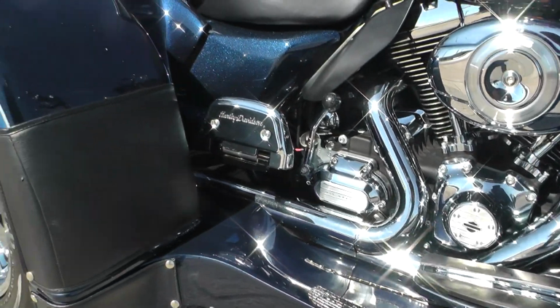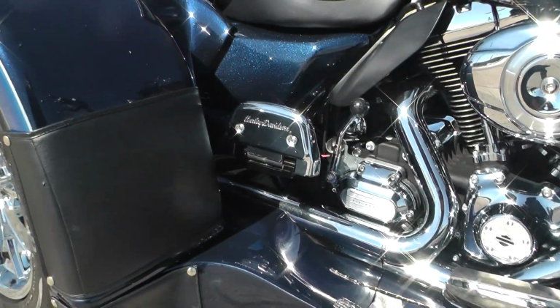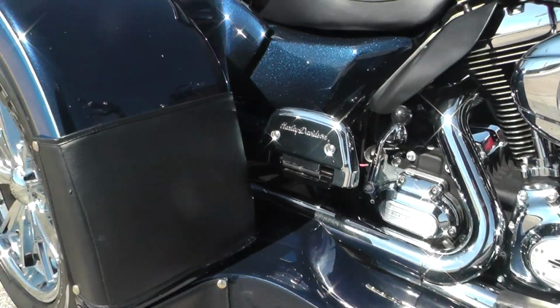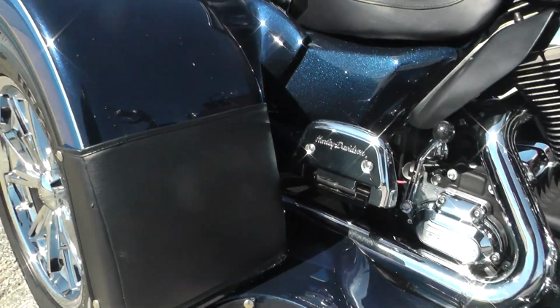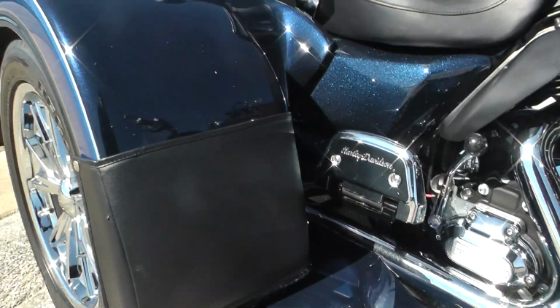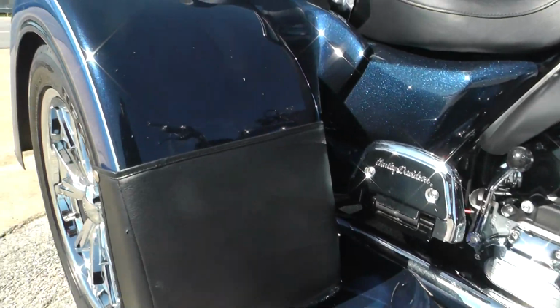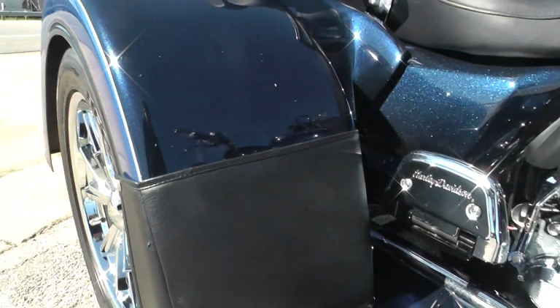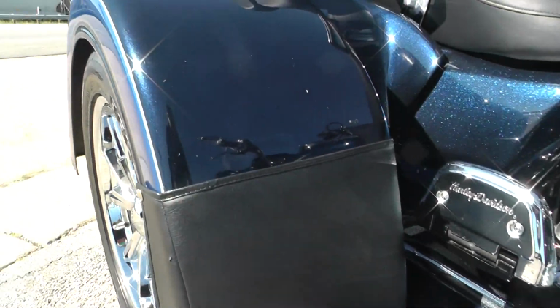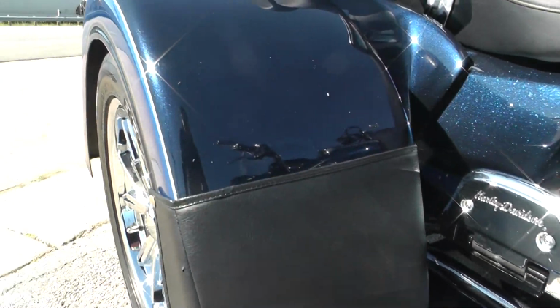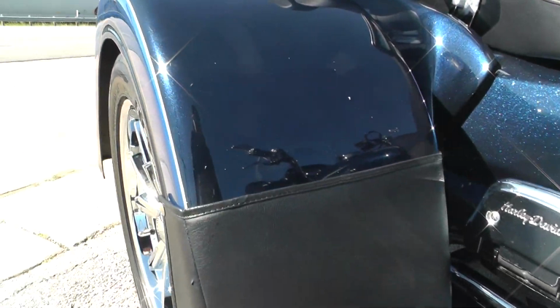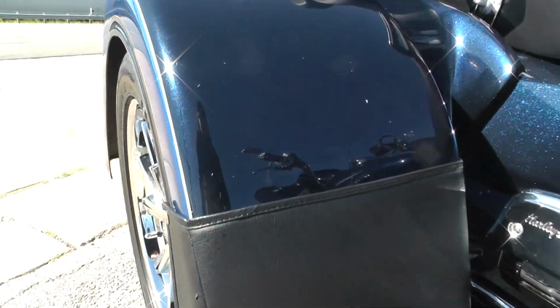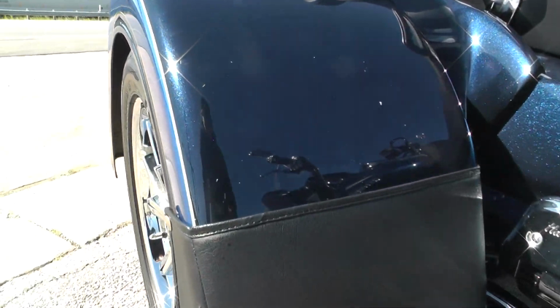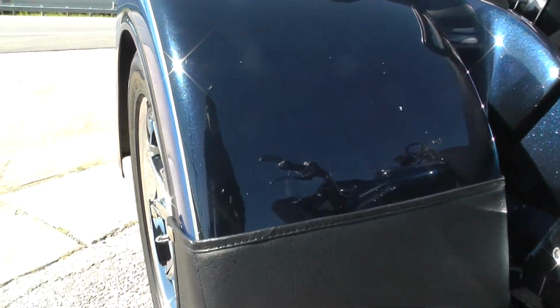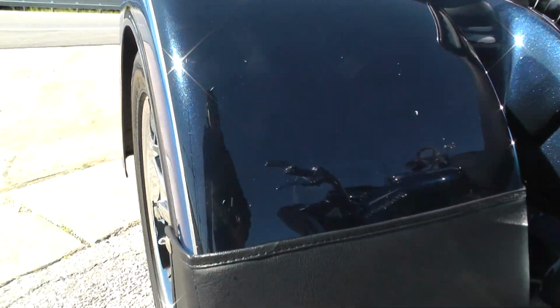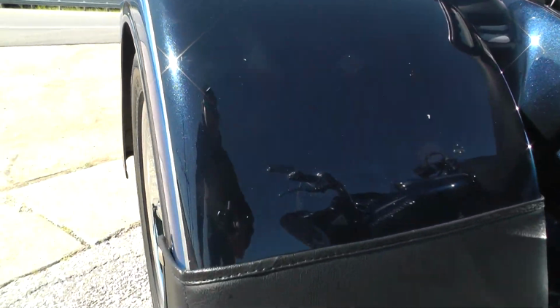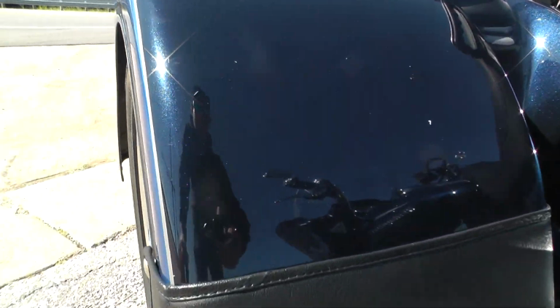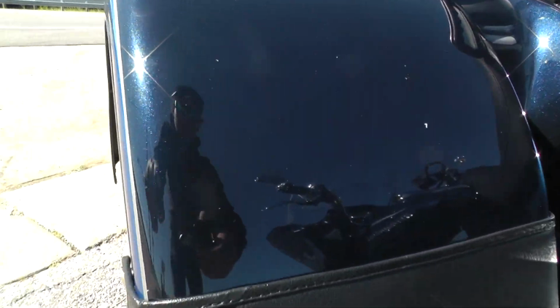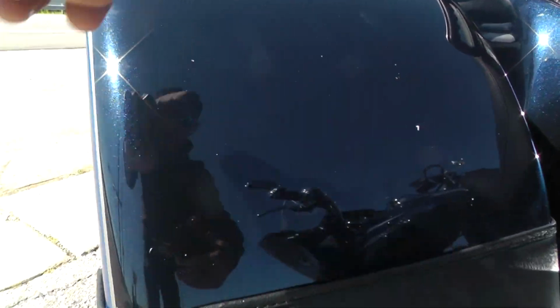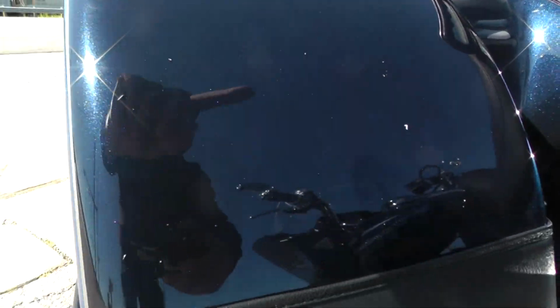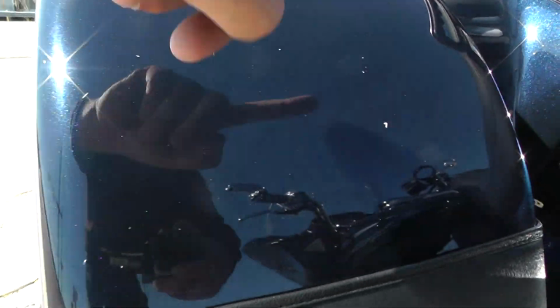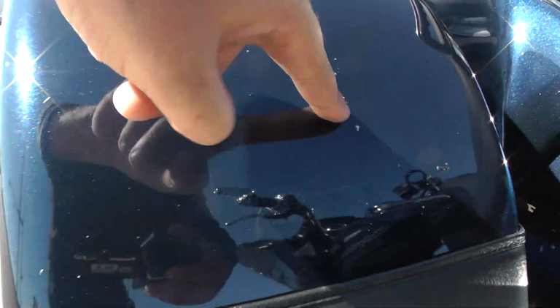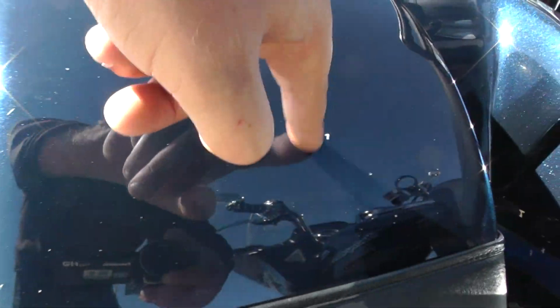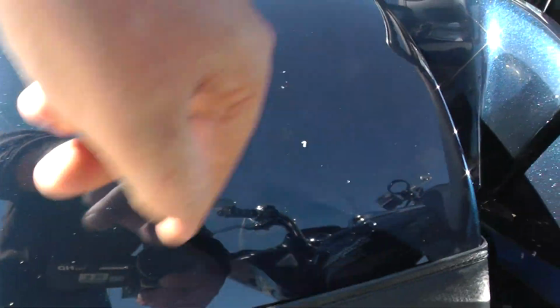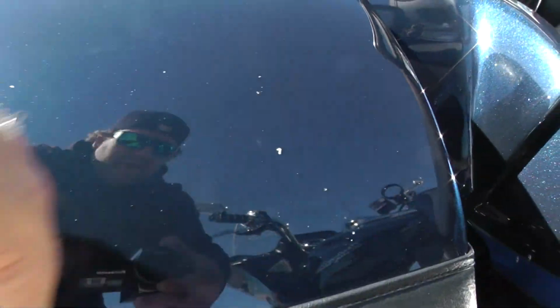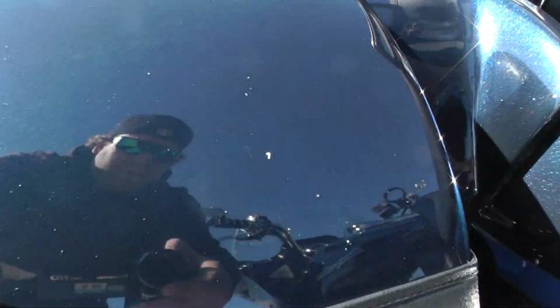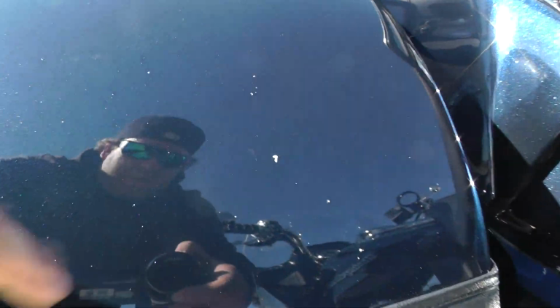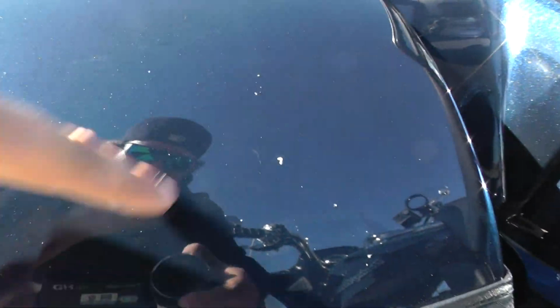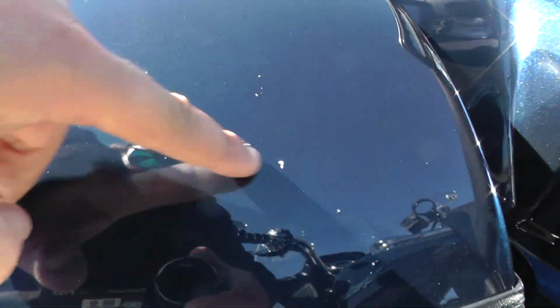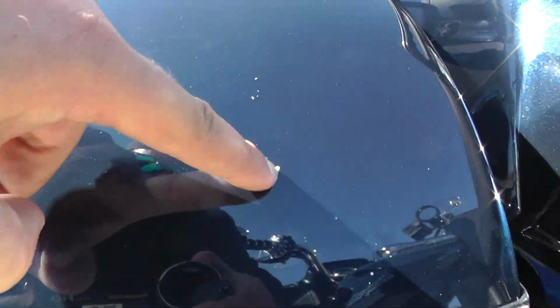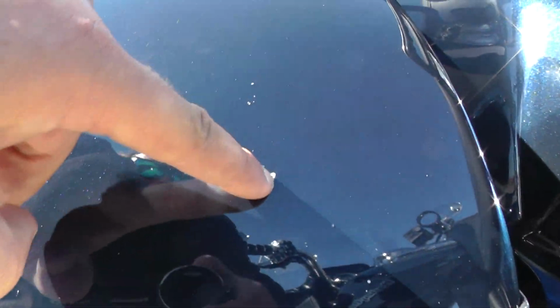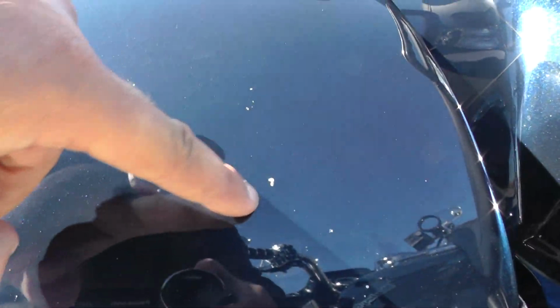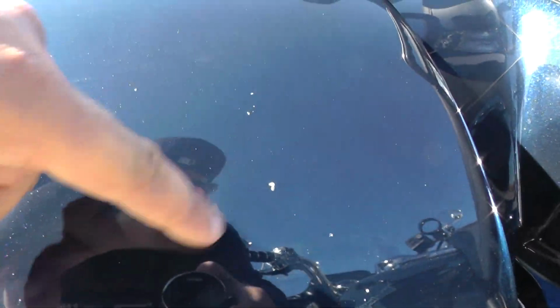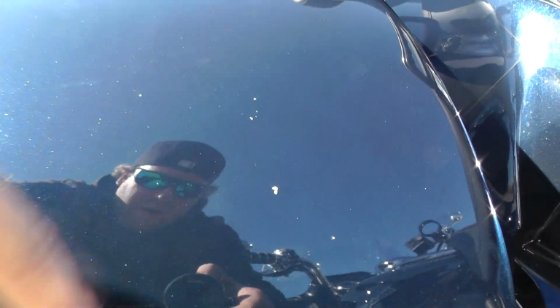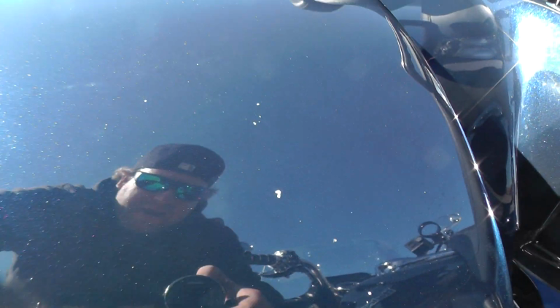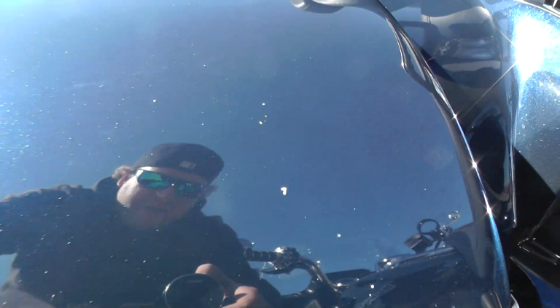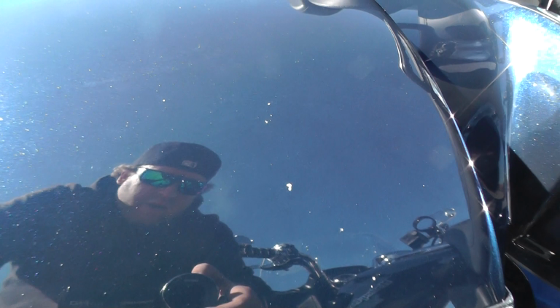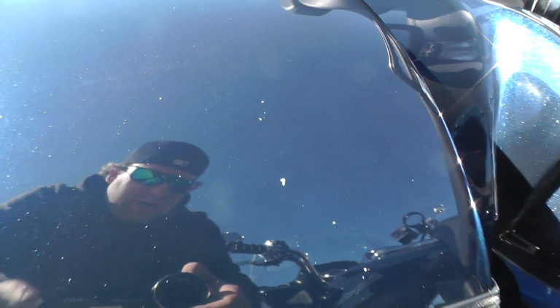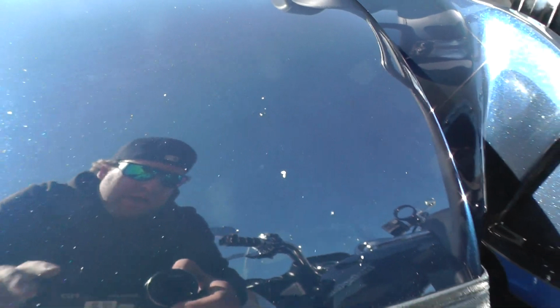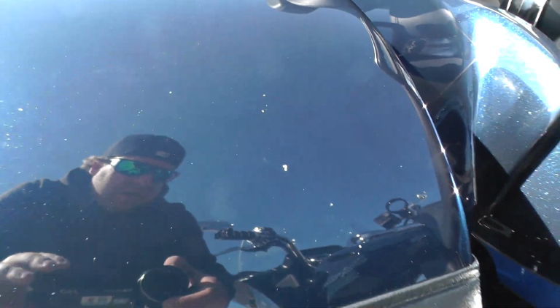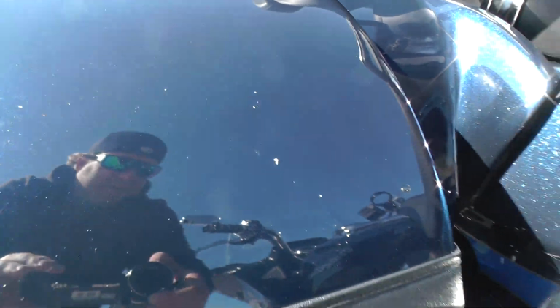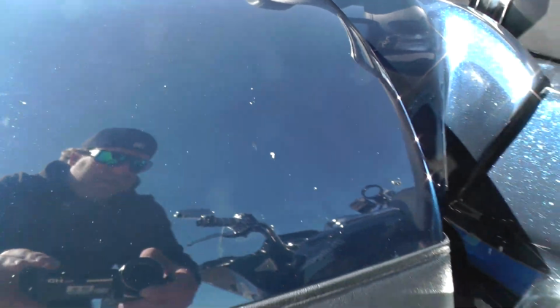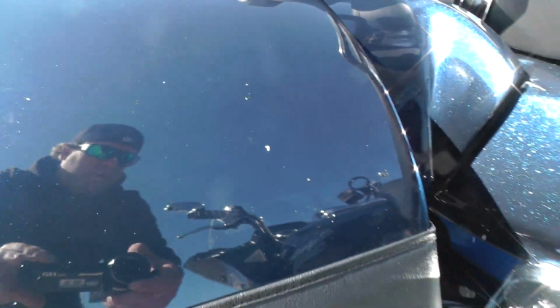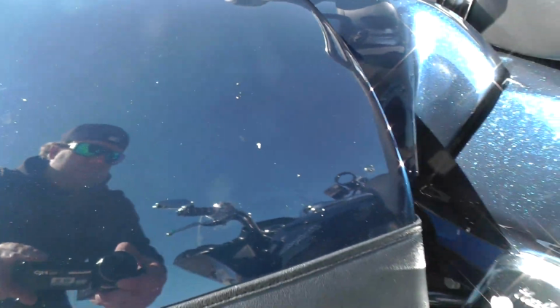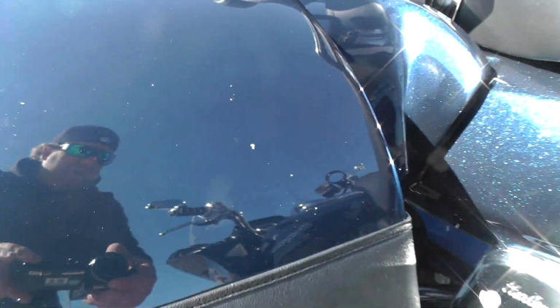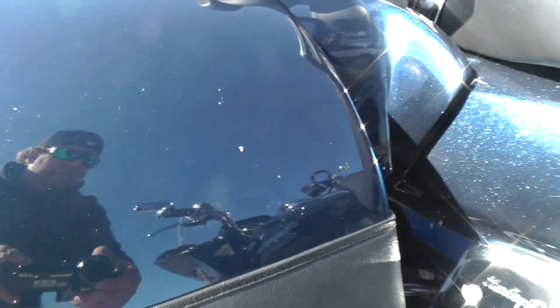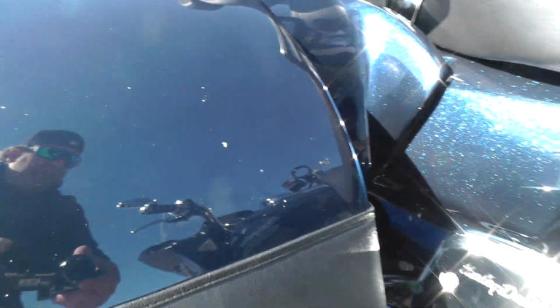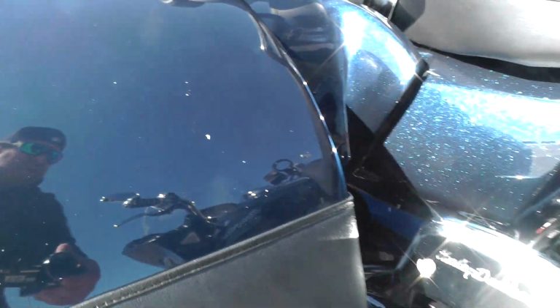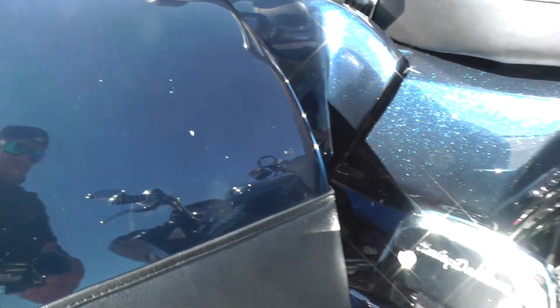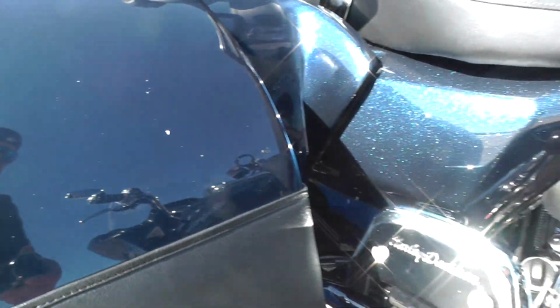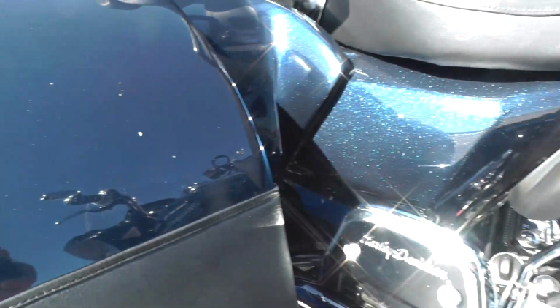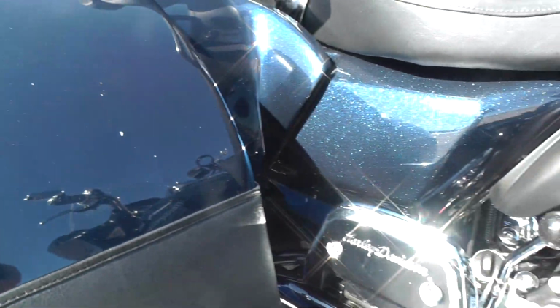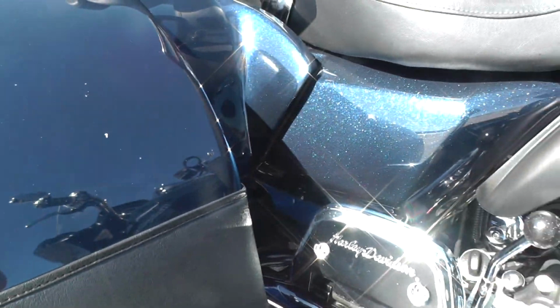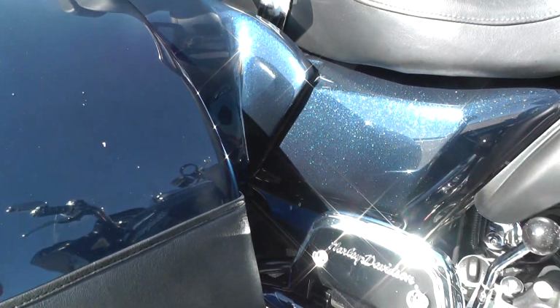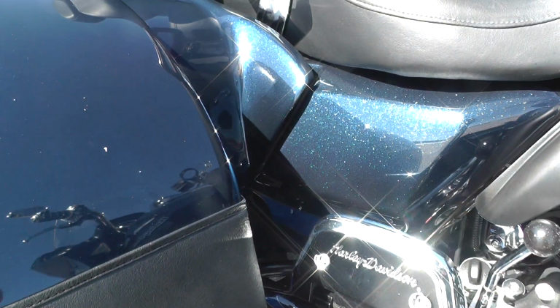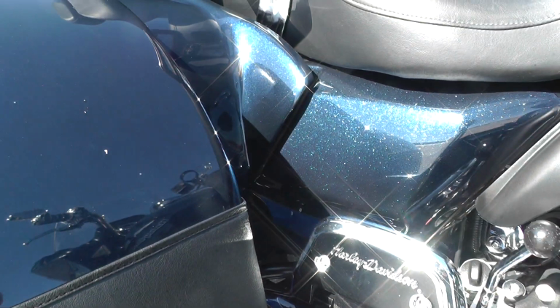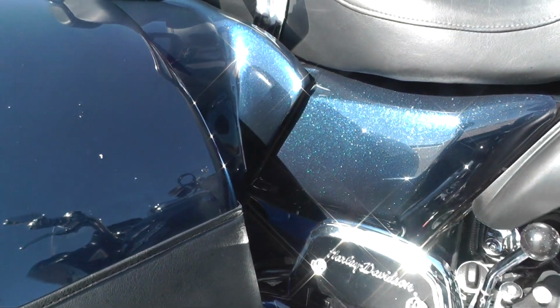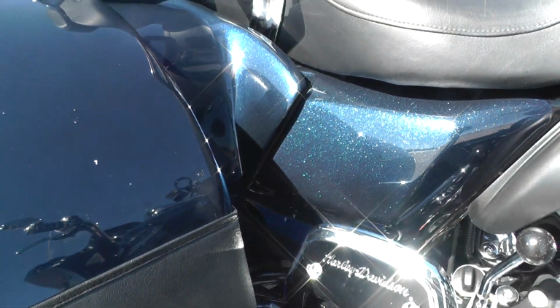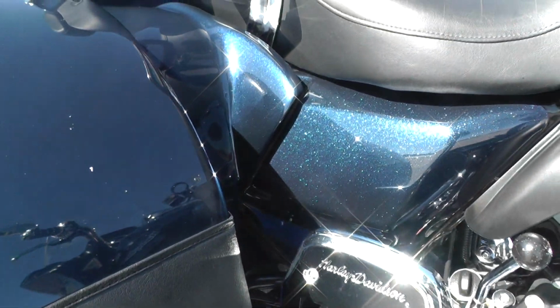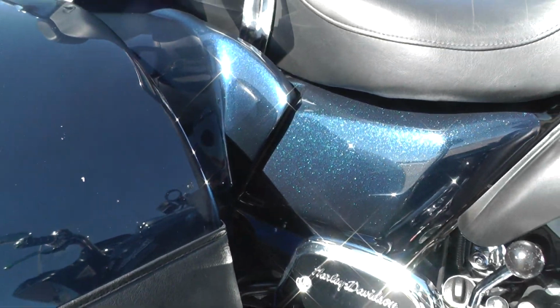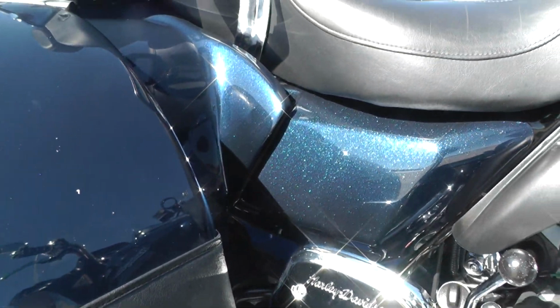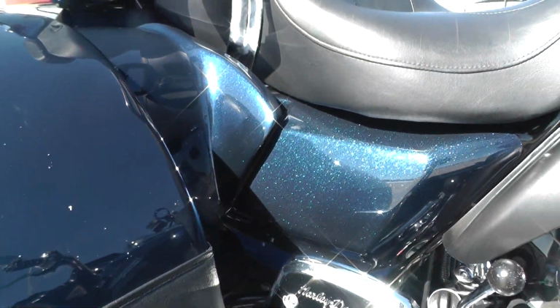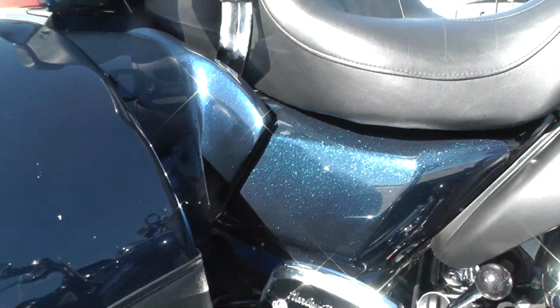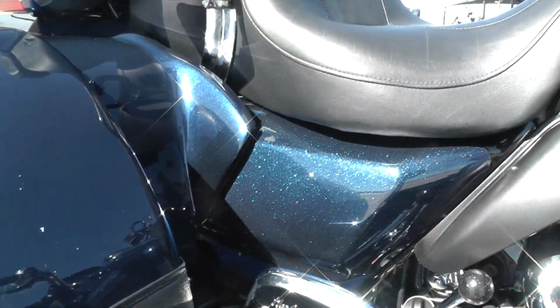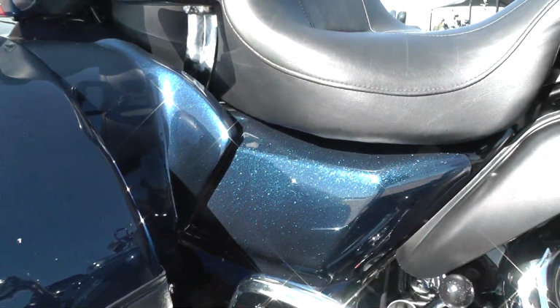Got a few rock chips on this bike. On this fender you can see a couple right here, and there are some on the other fender as well — just normal wear and tear from riding.